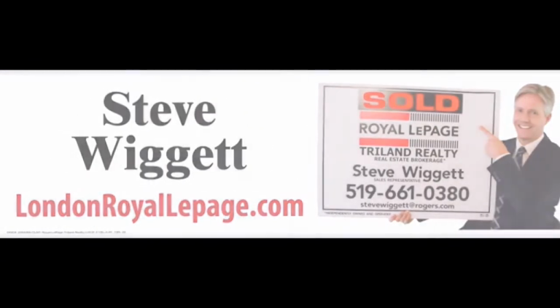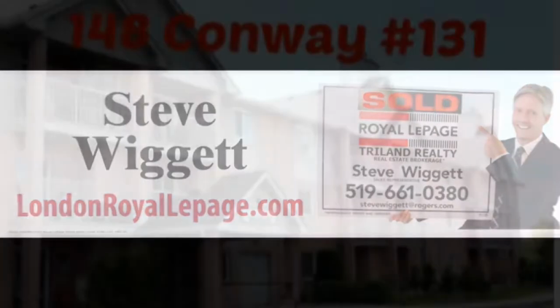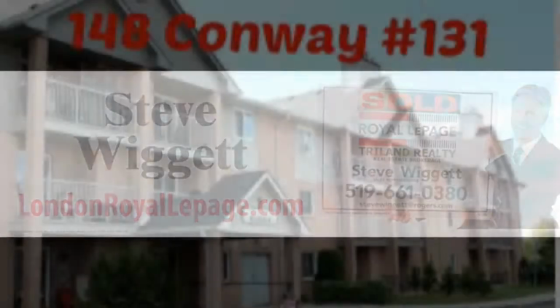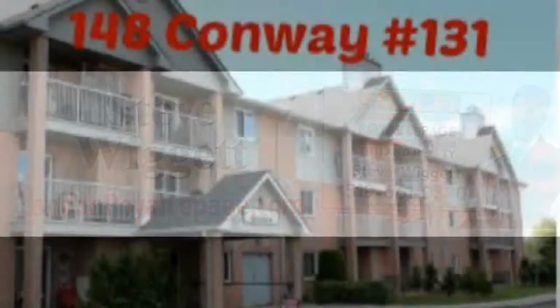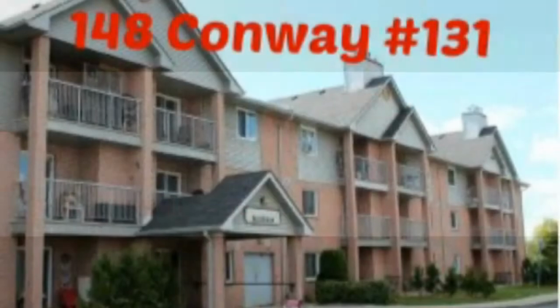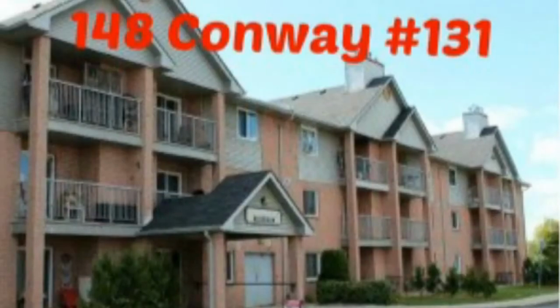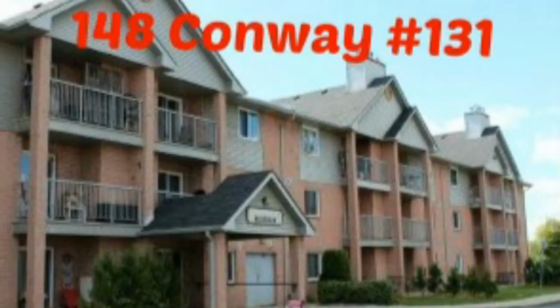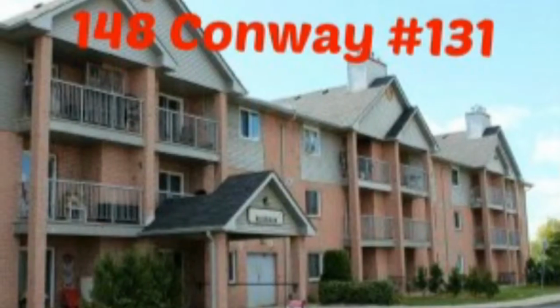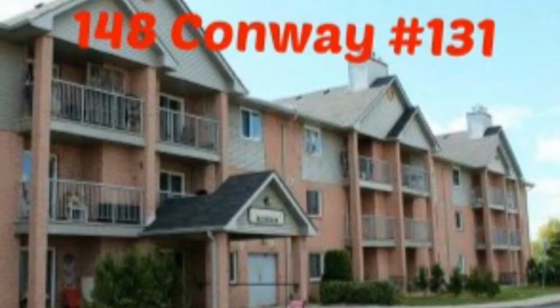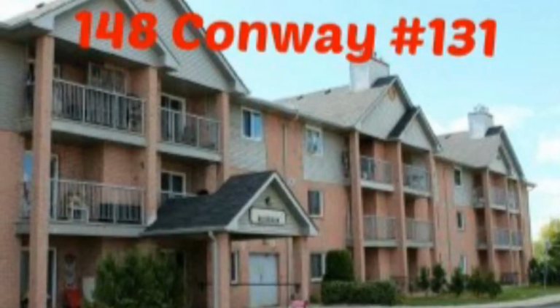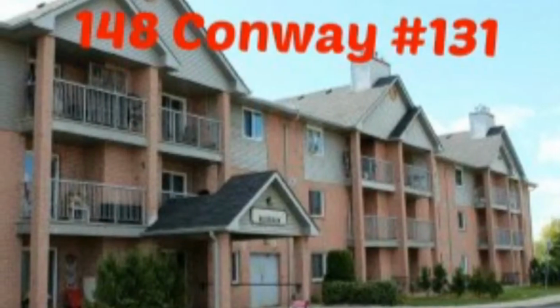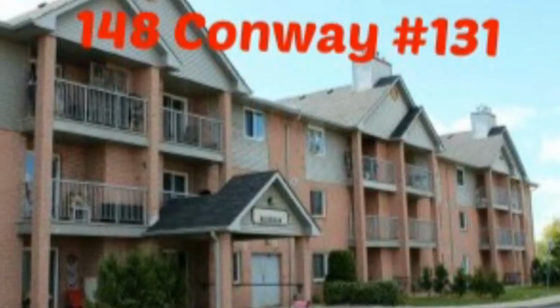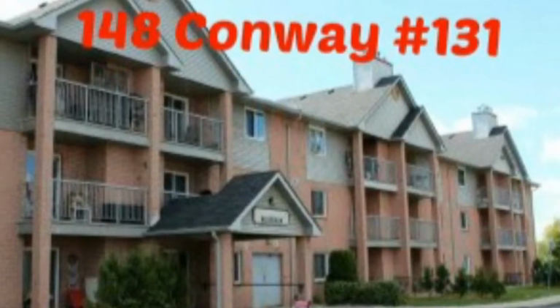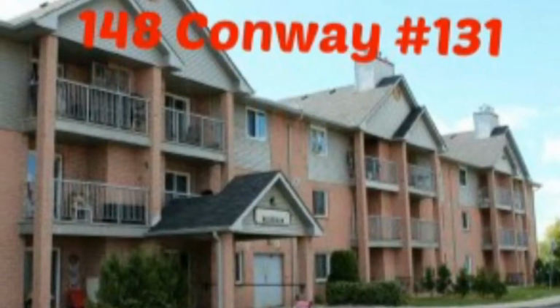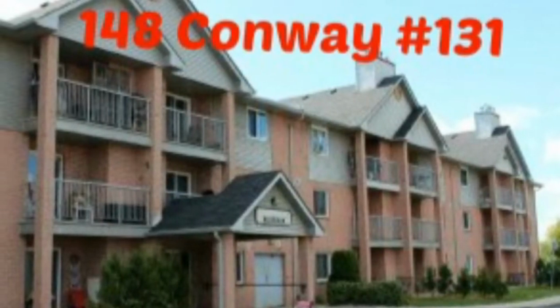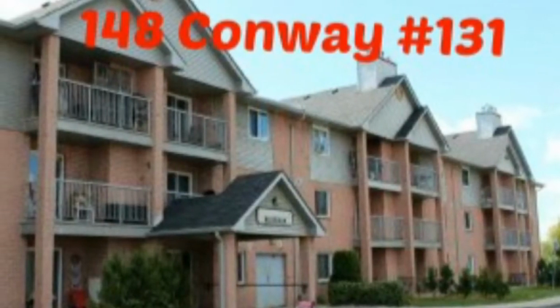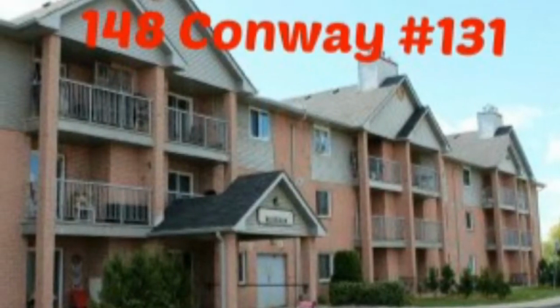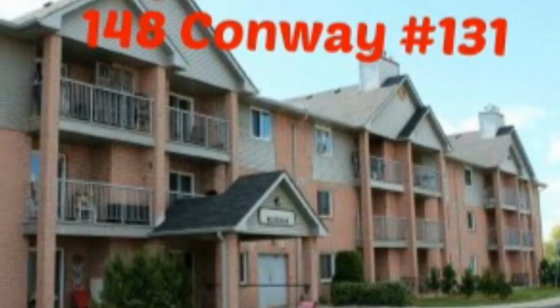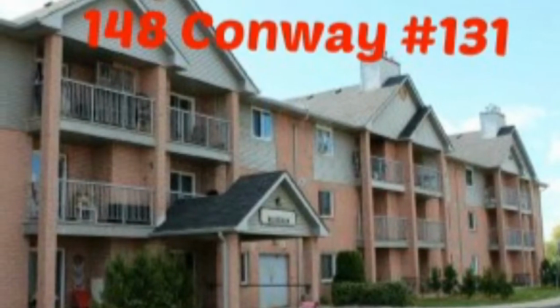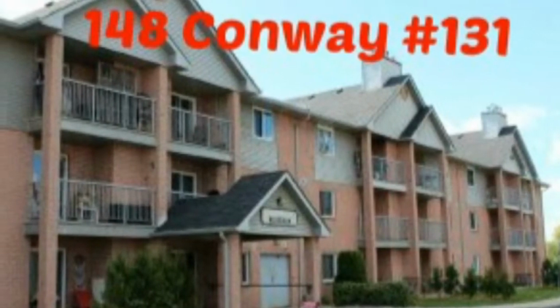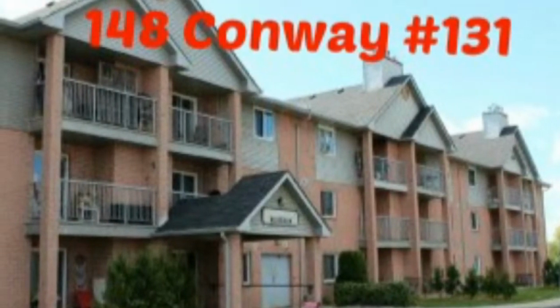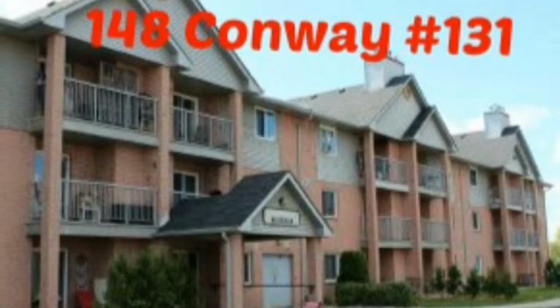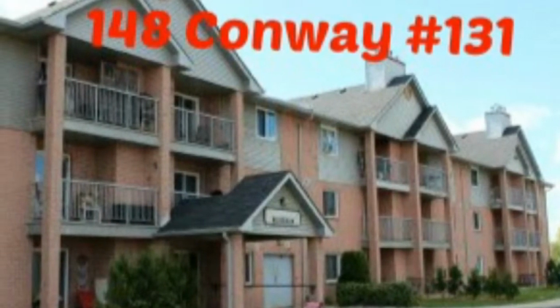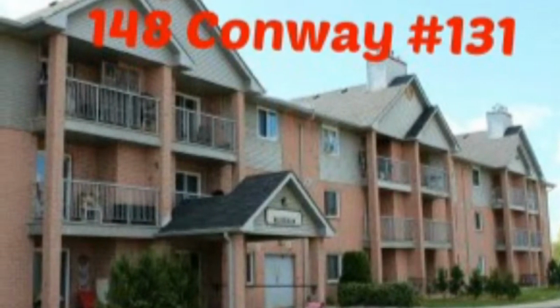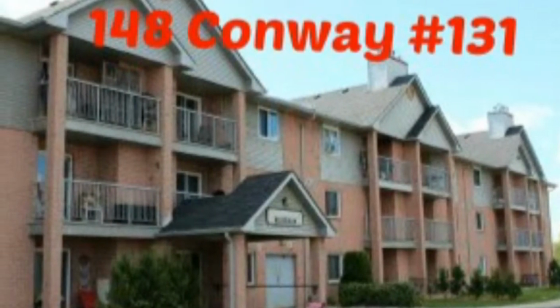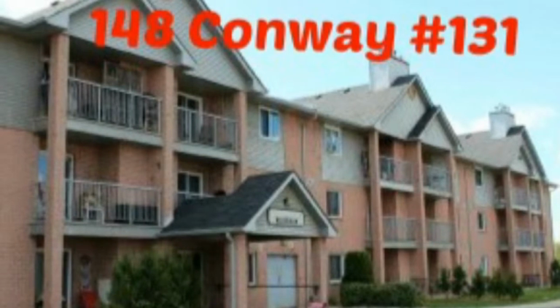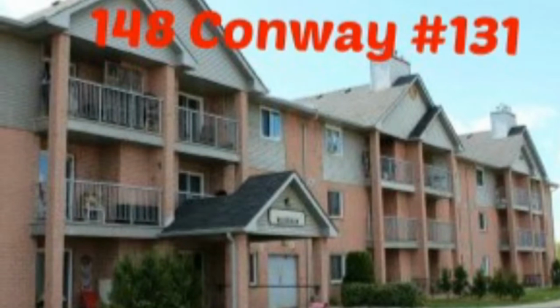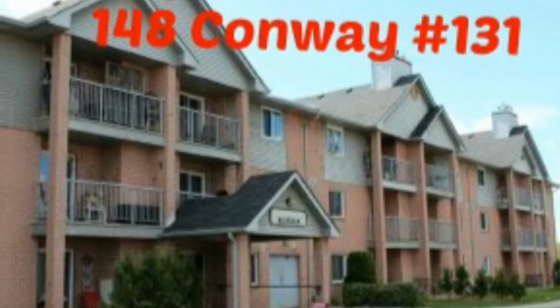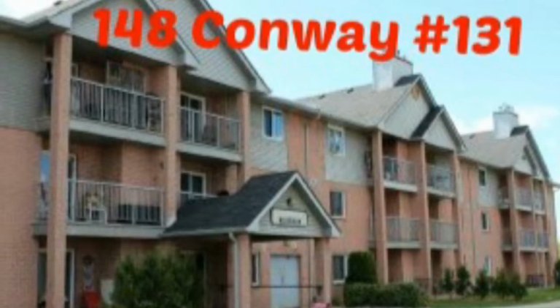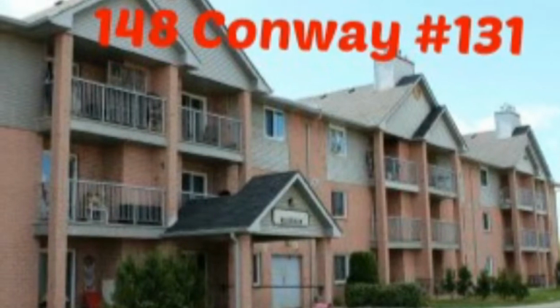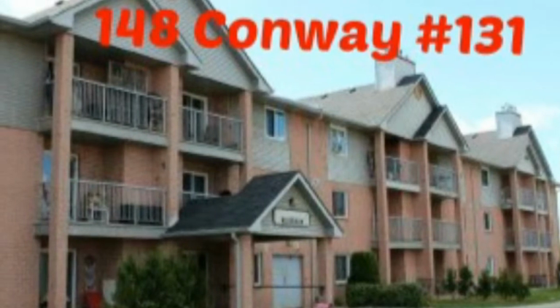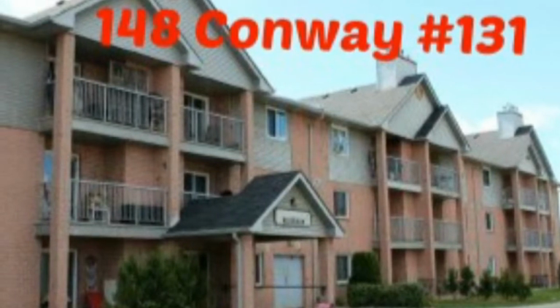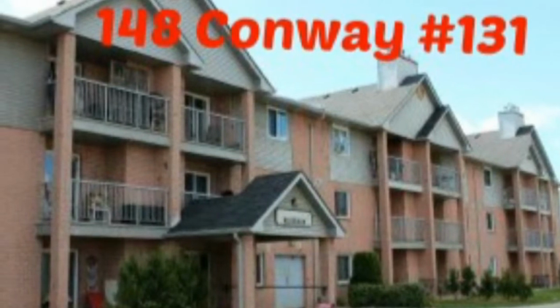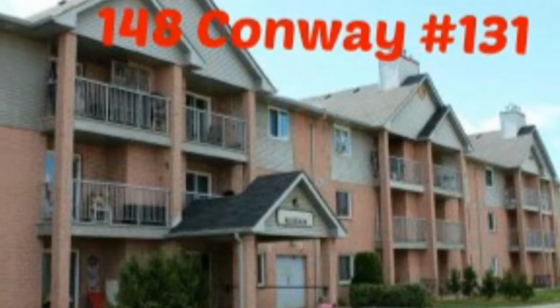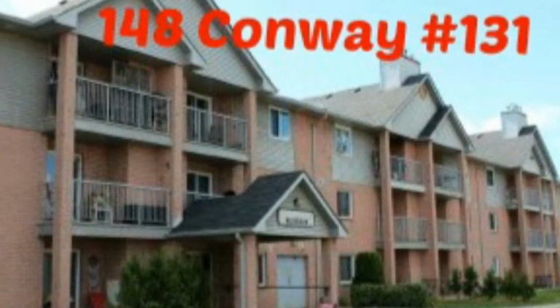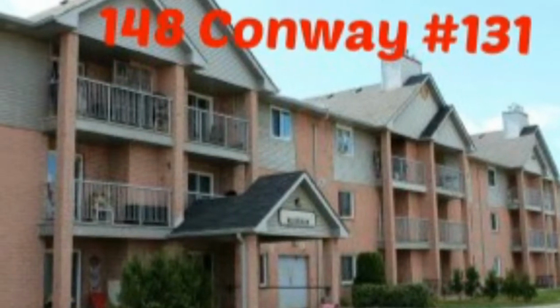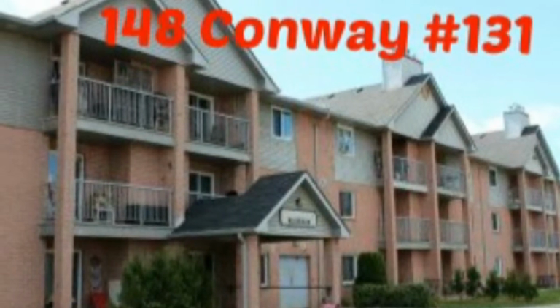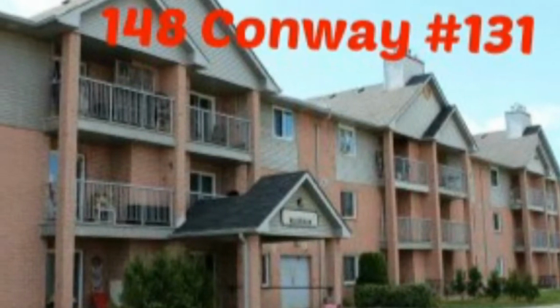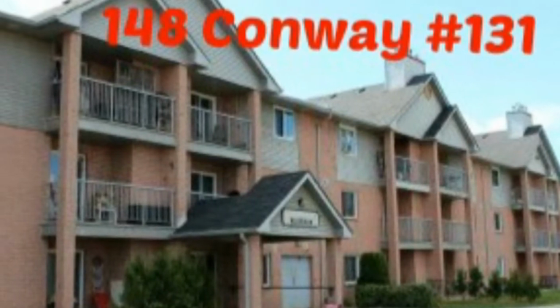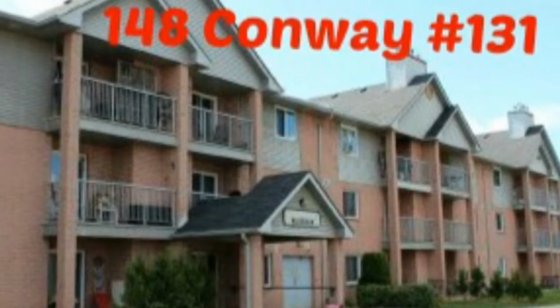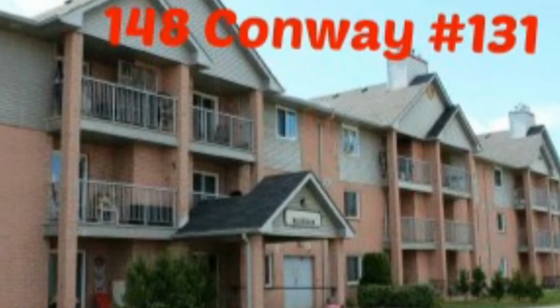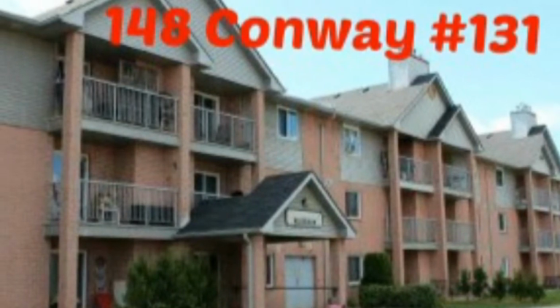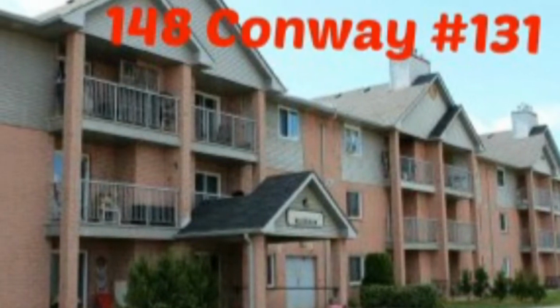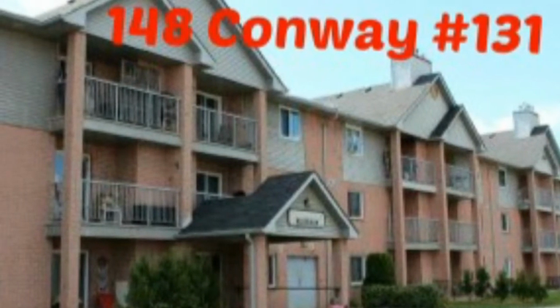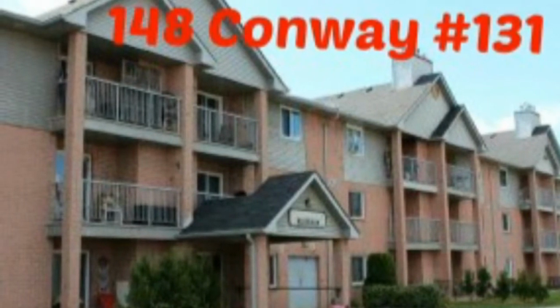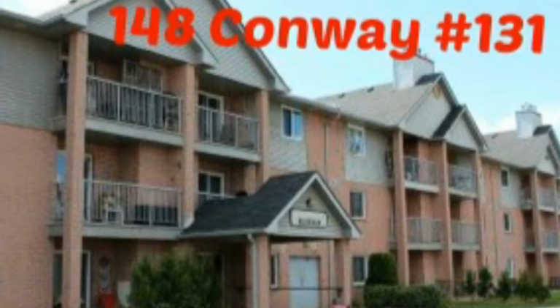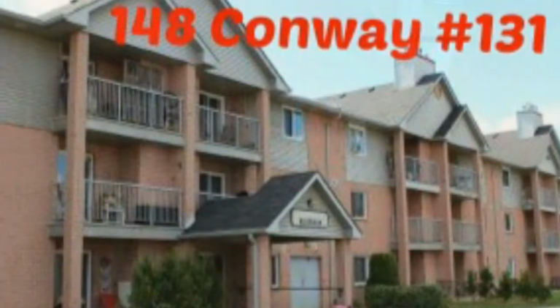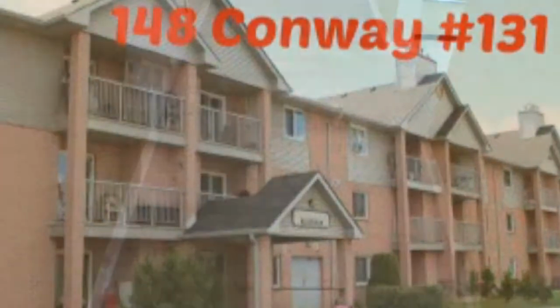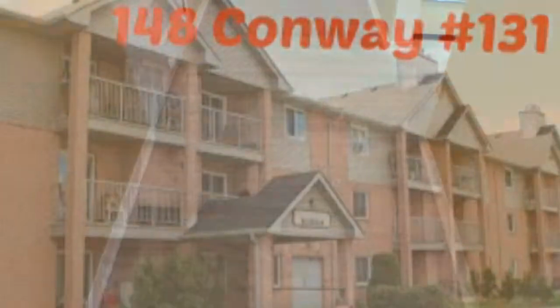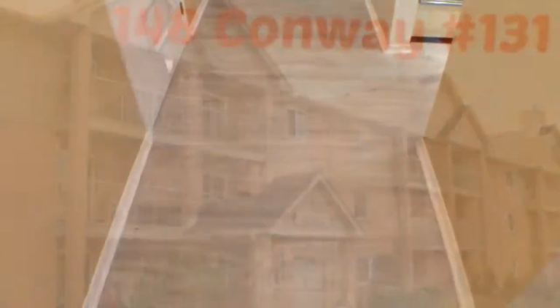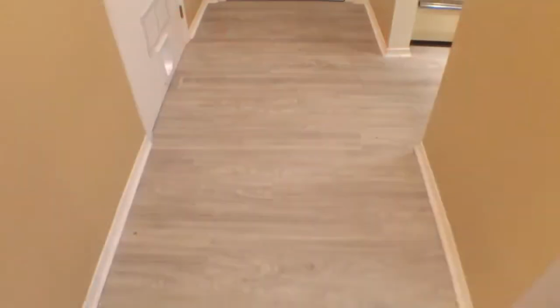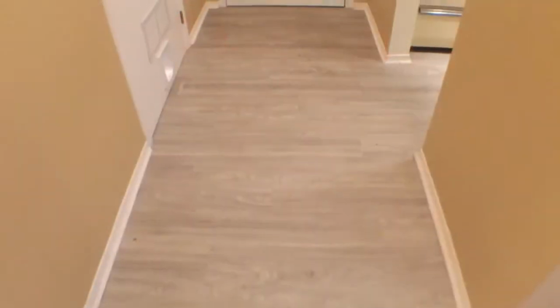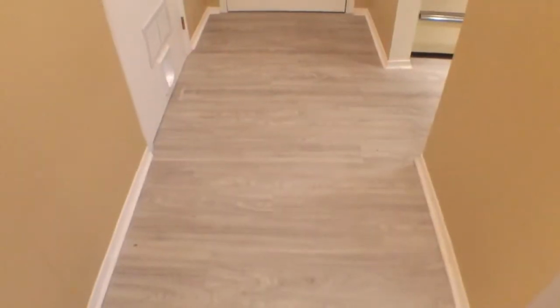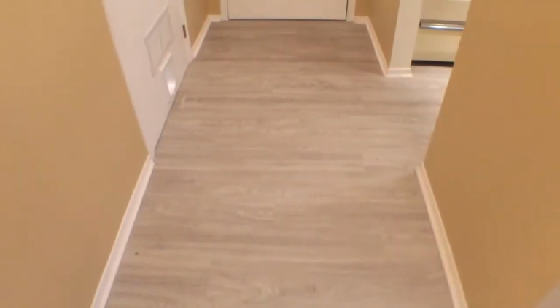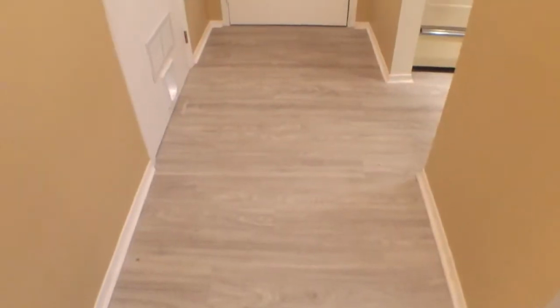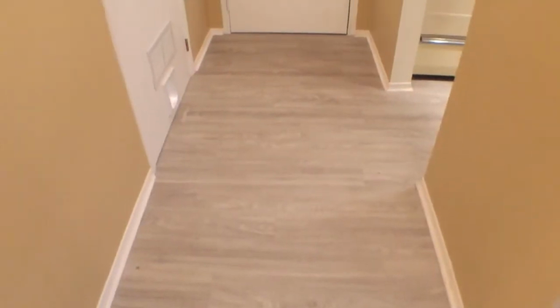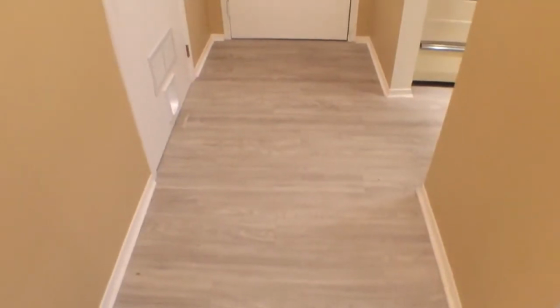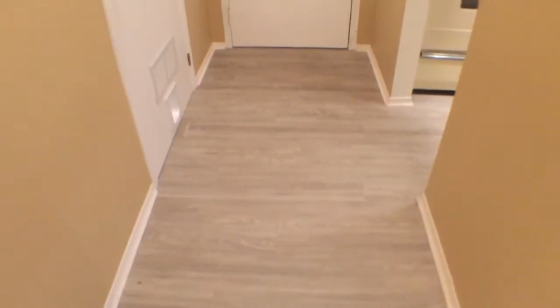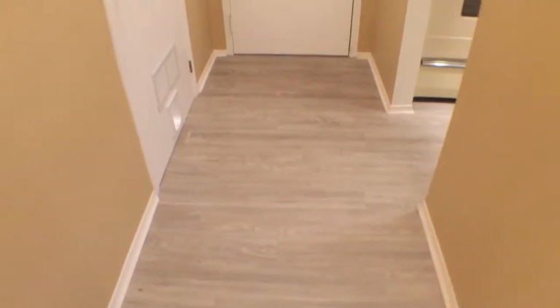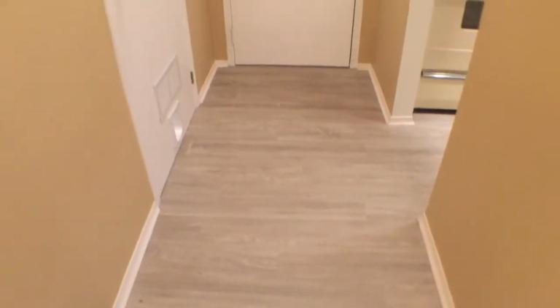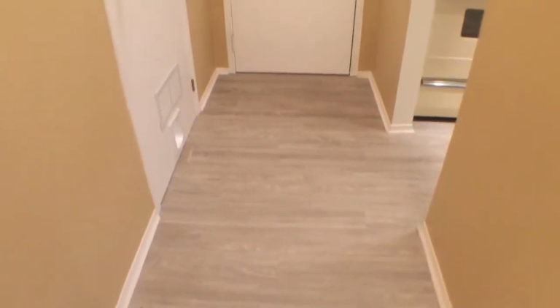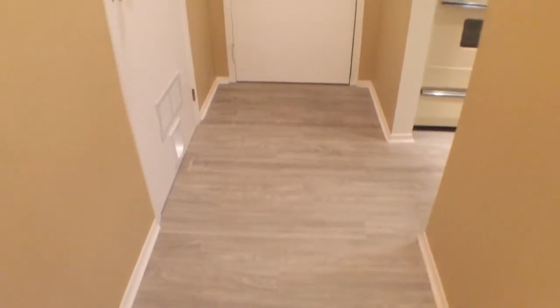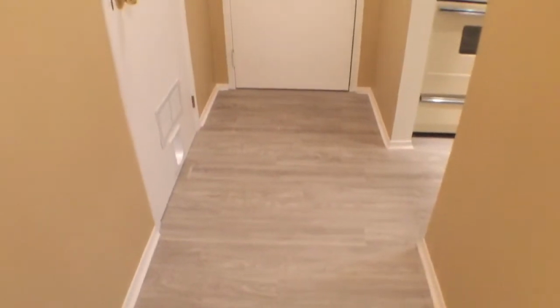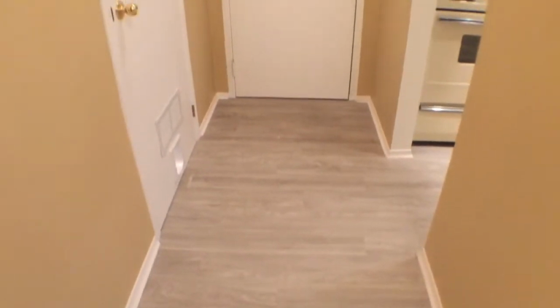Hi, it's Steve Wiggett with Royal LePage Trial and Real Estate here in London, Ontario. Welcome to 148 Conway Drive. This is a fabulous unit.